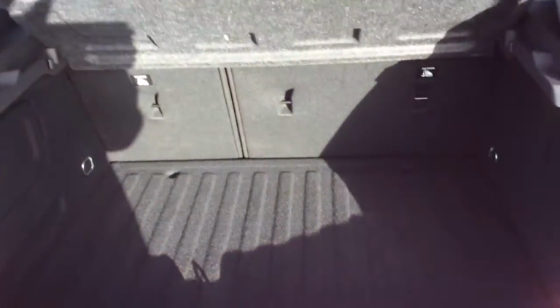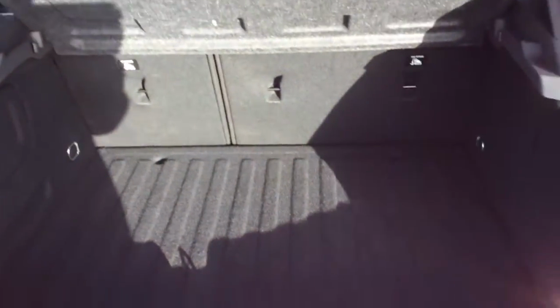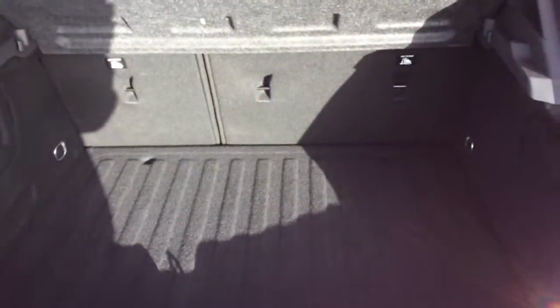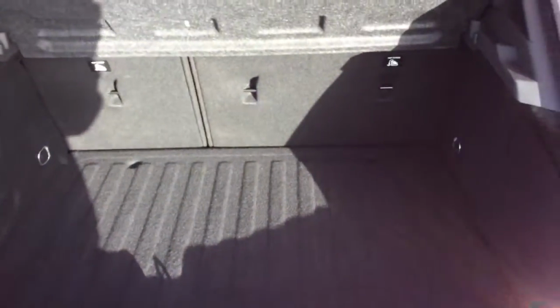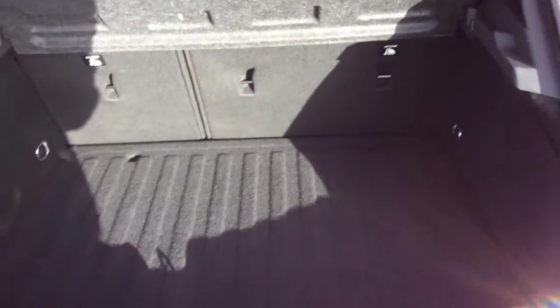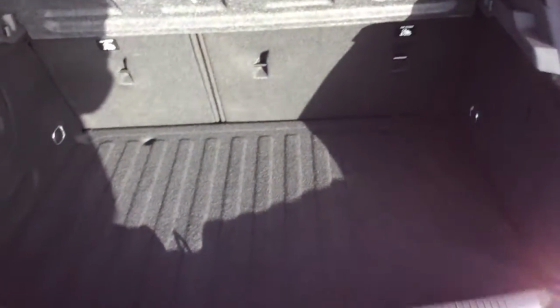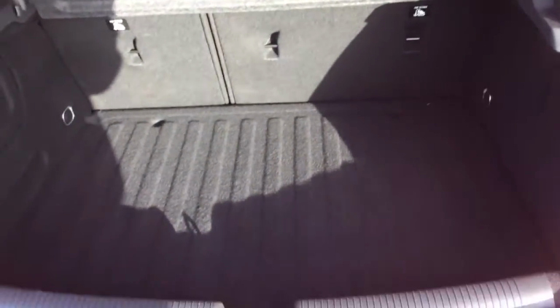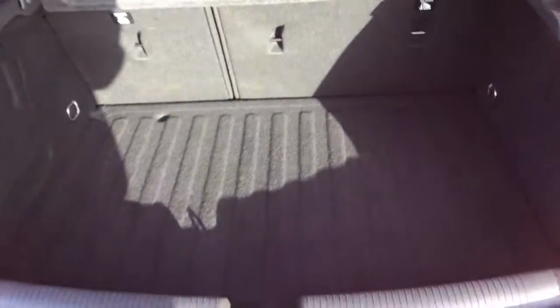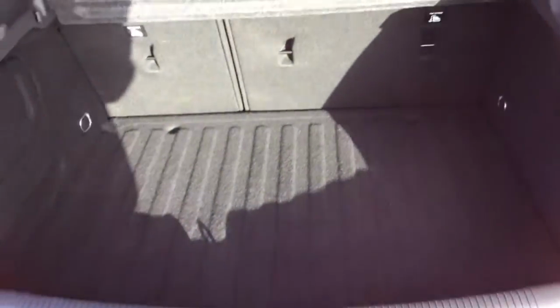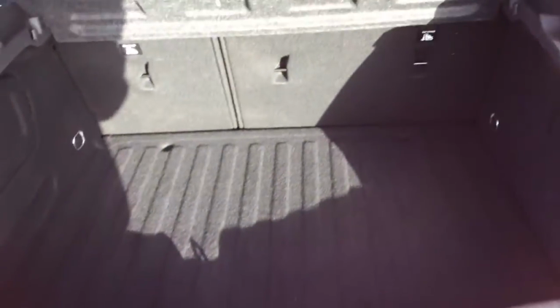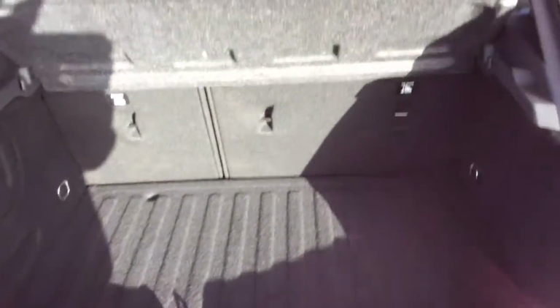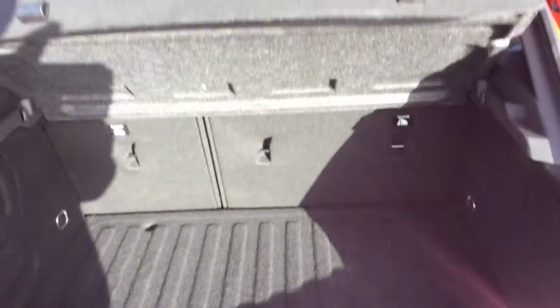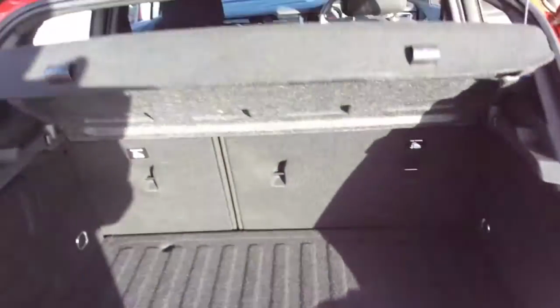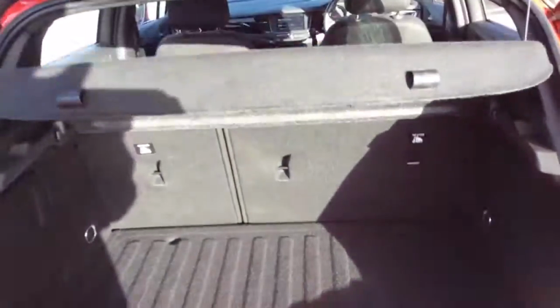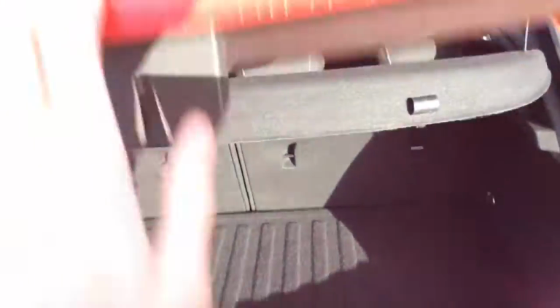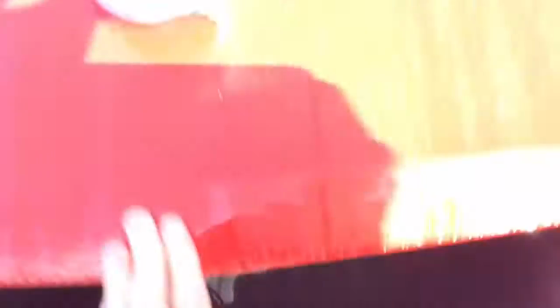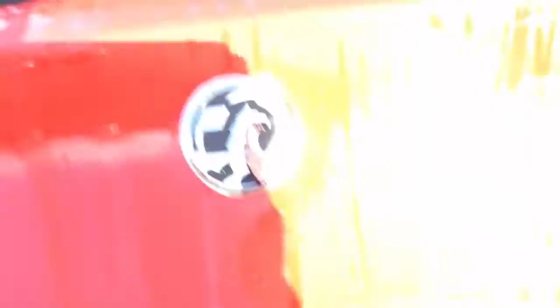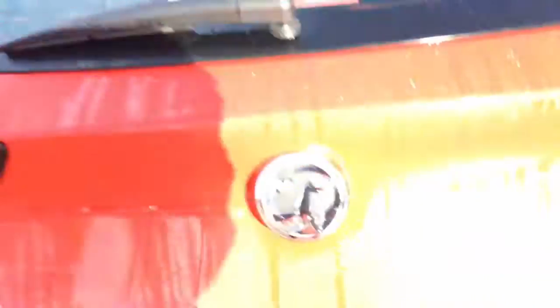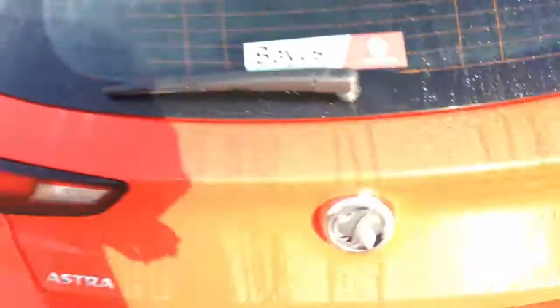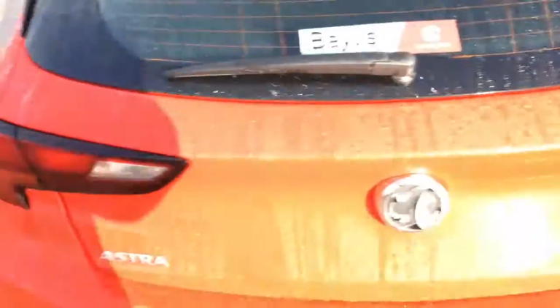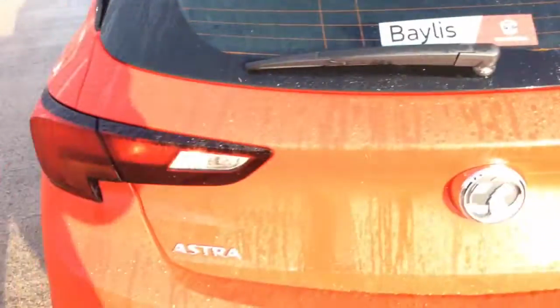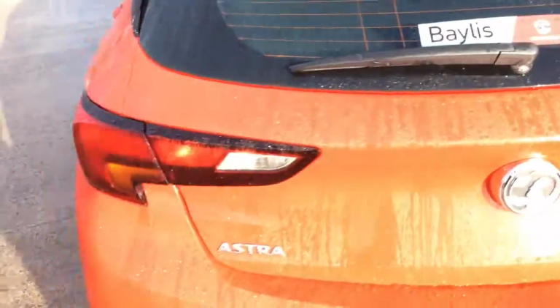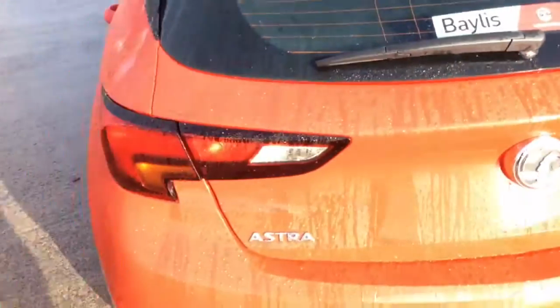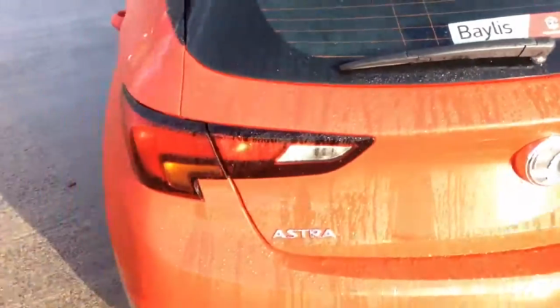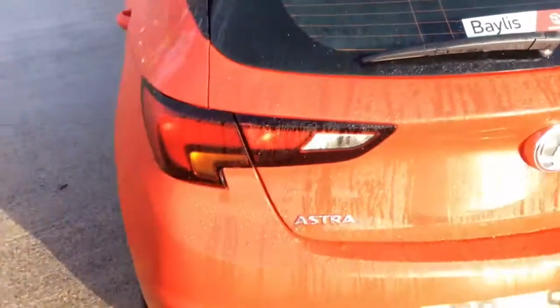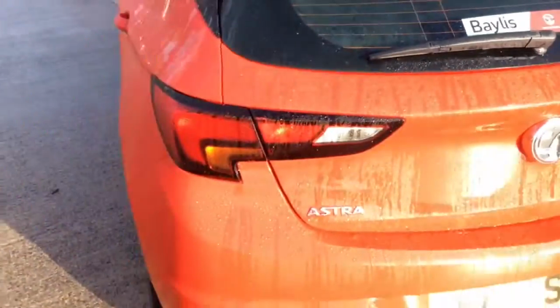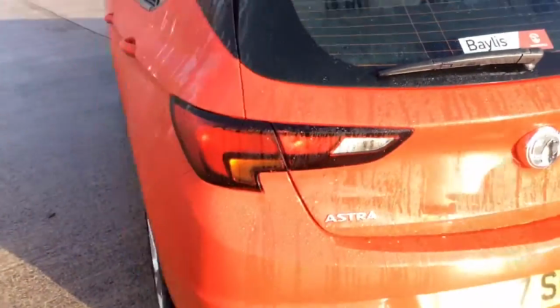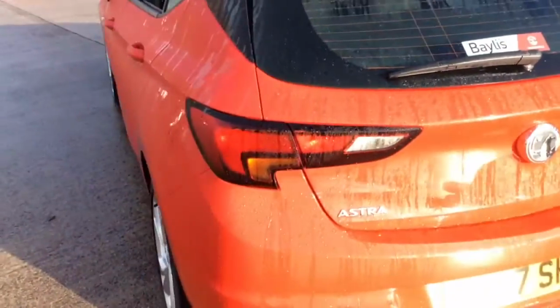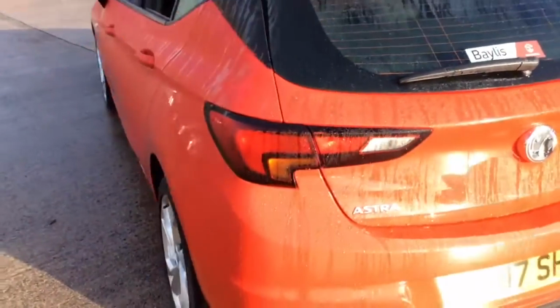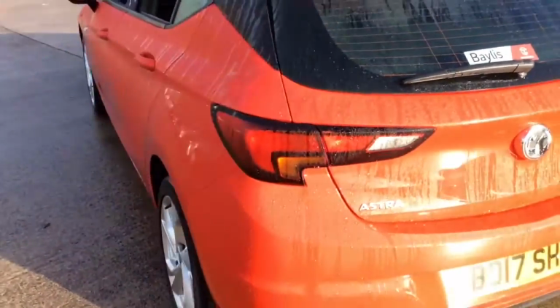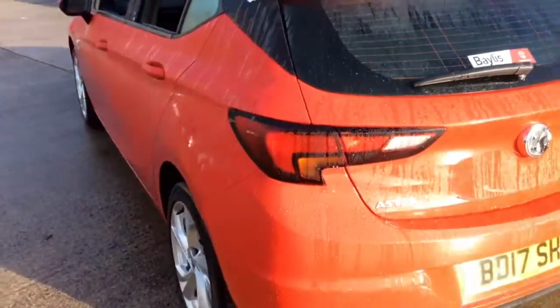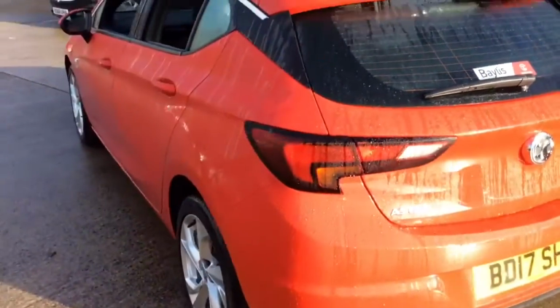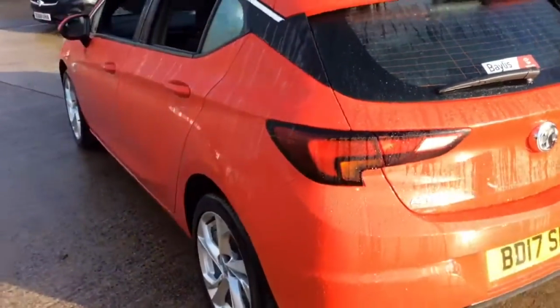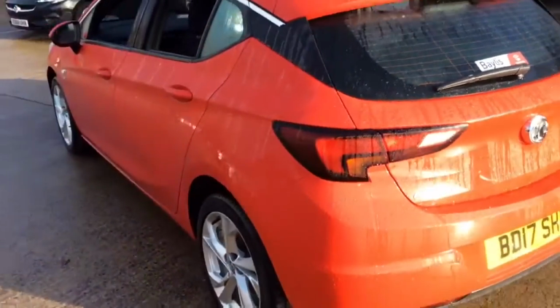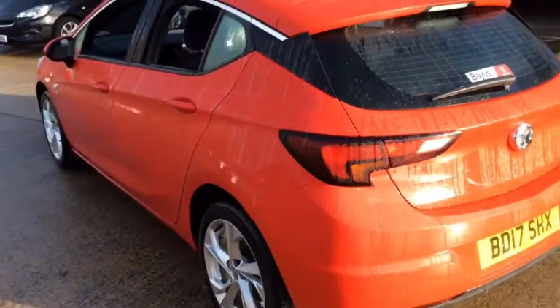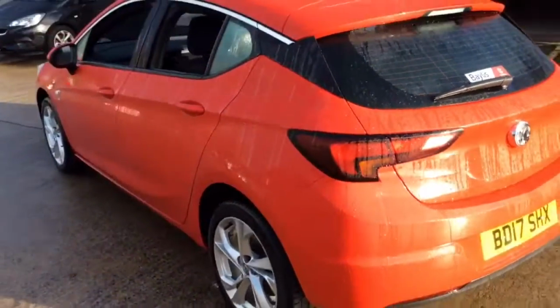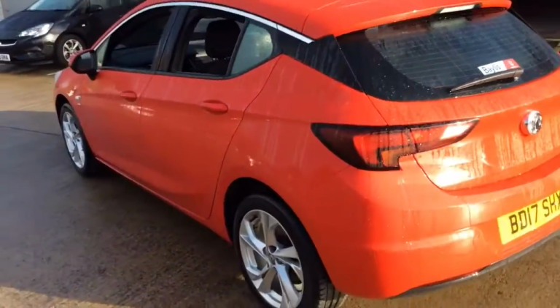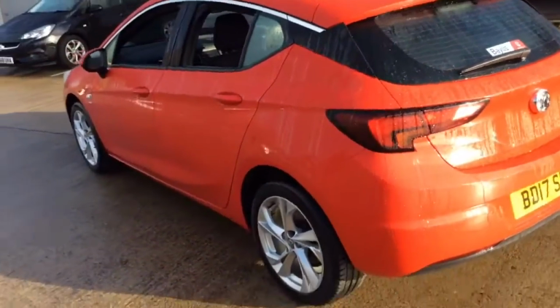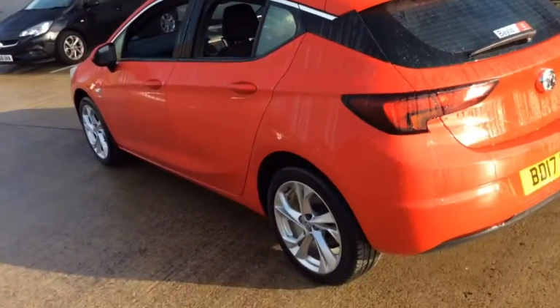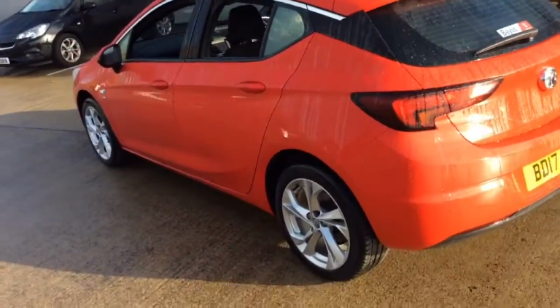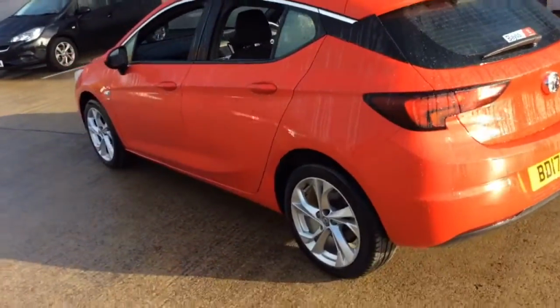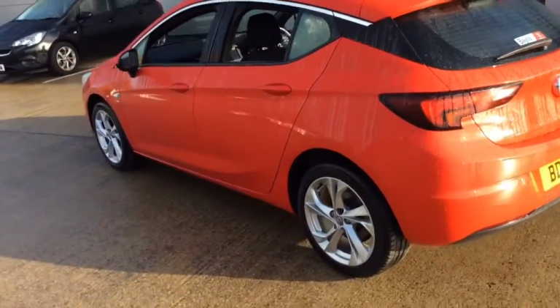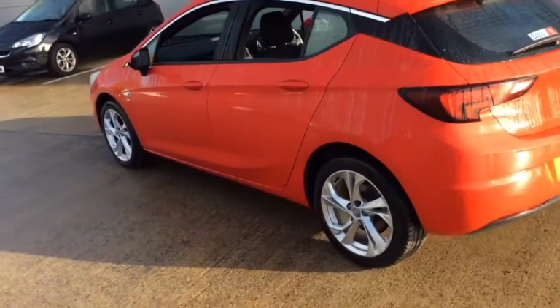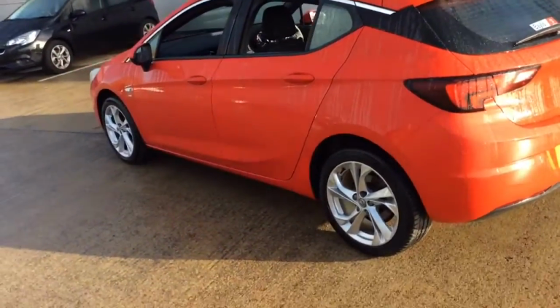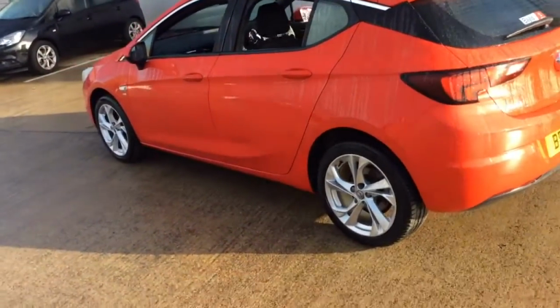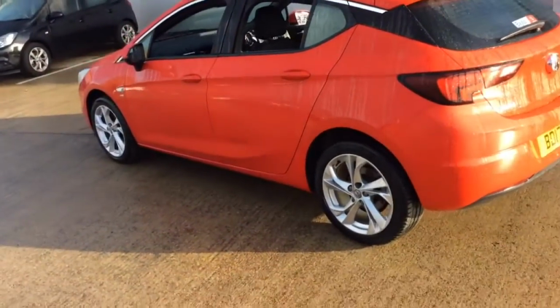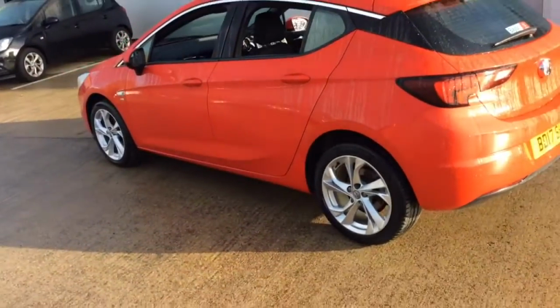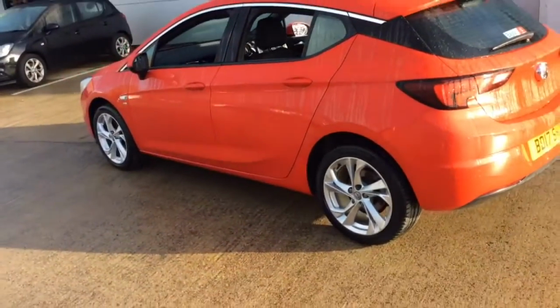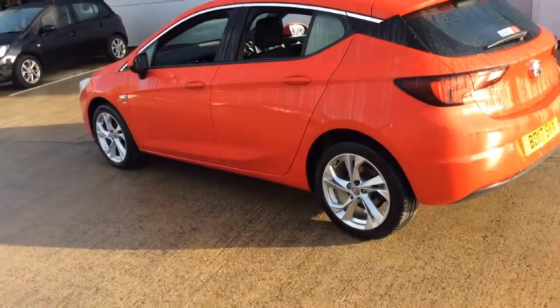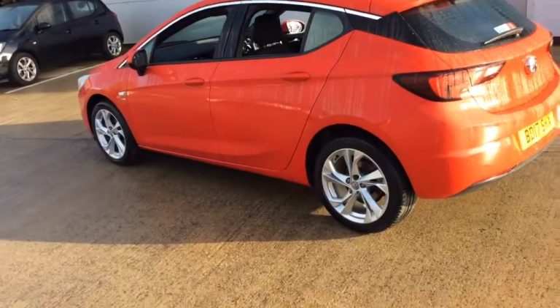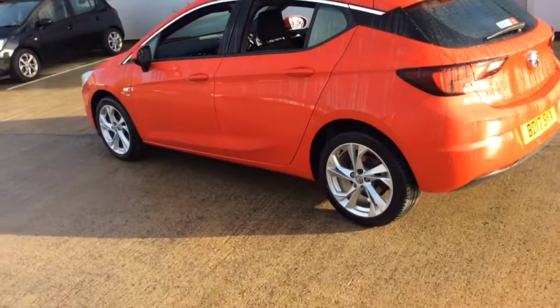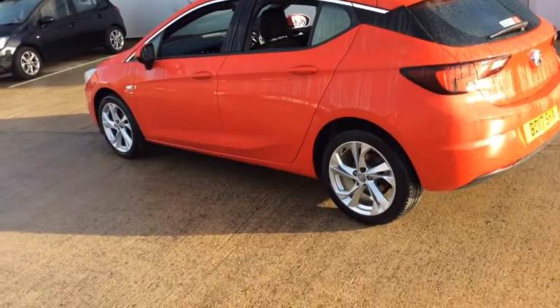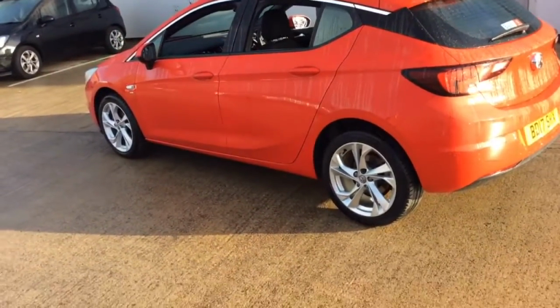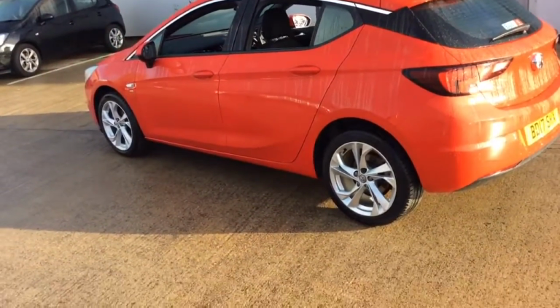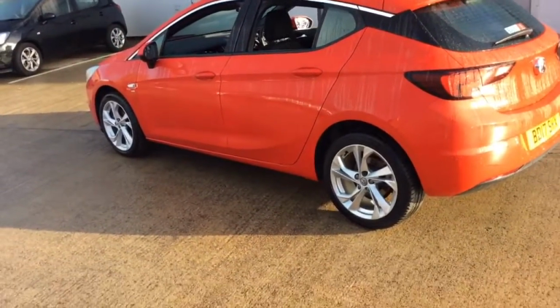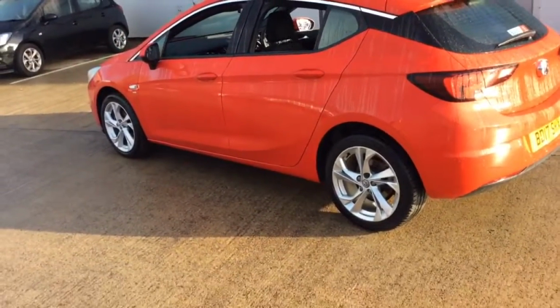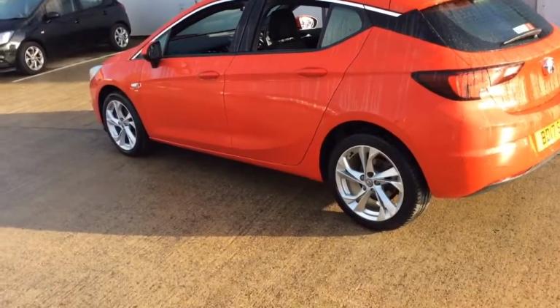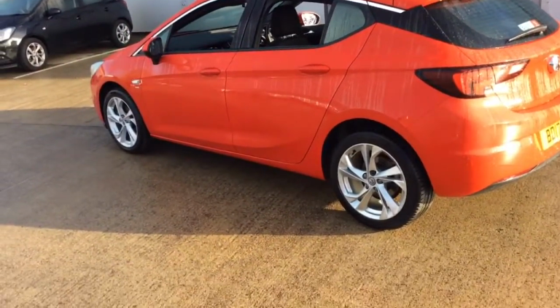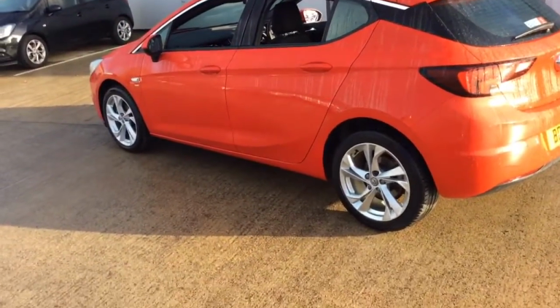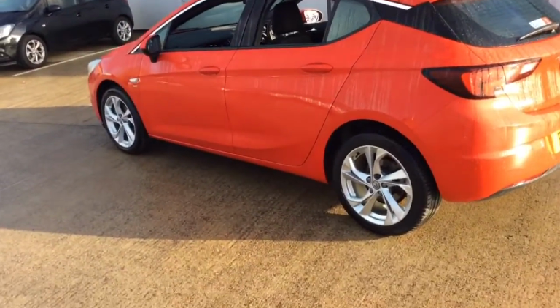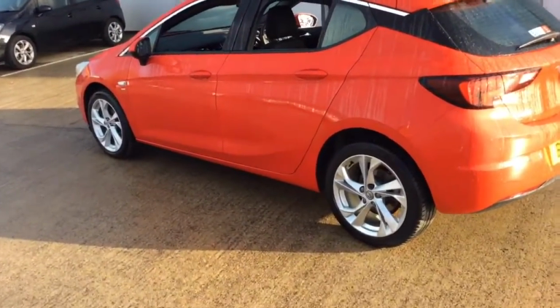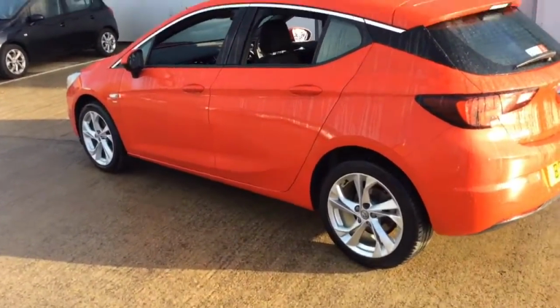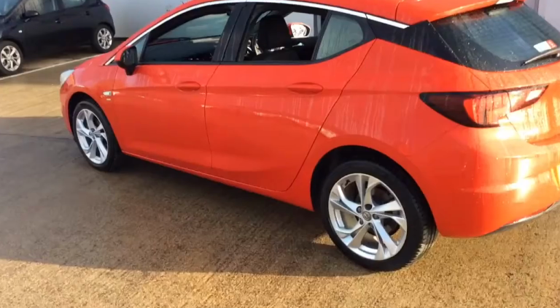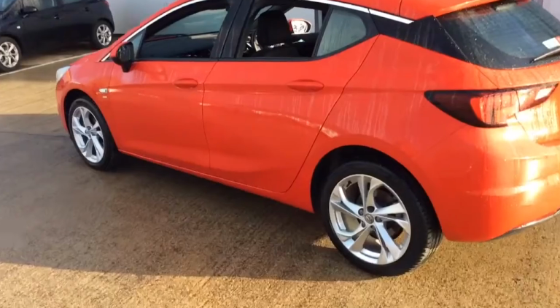As you can see, the boot is very spacious. It has stunning 17 inch alloy wheels.